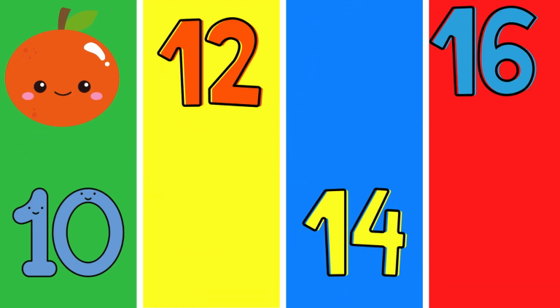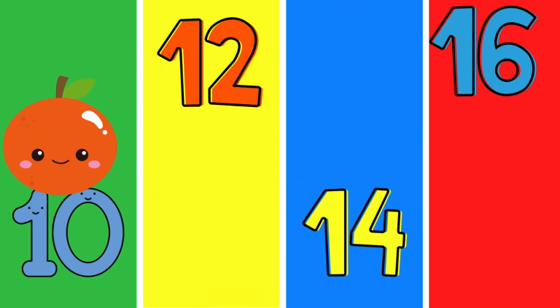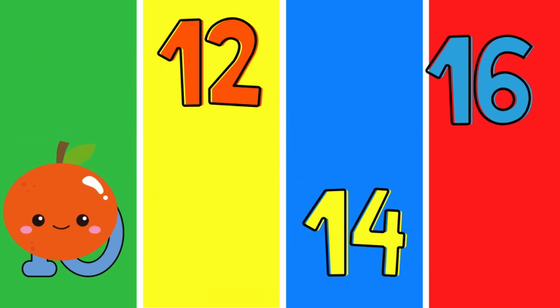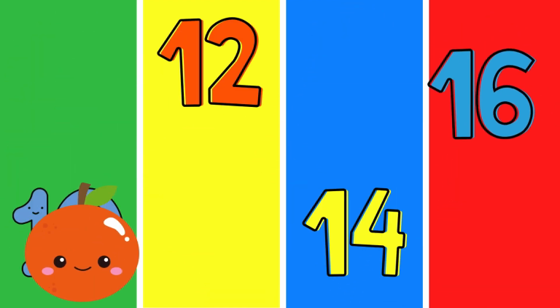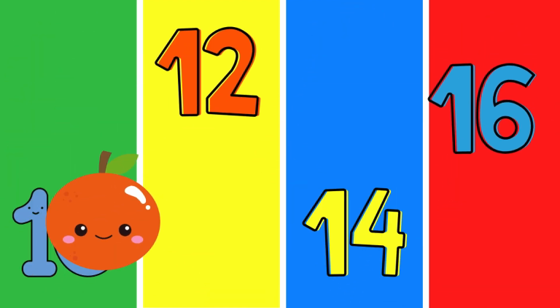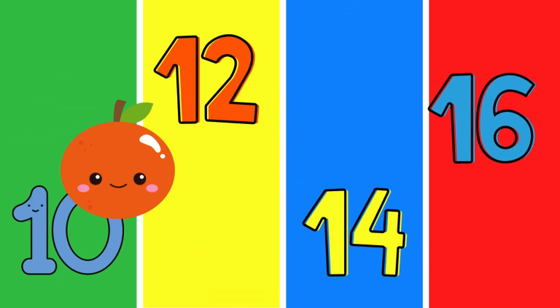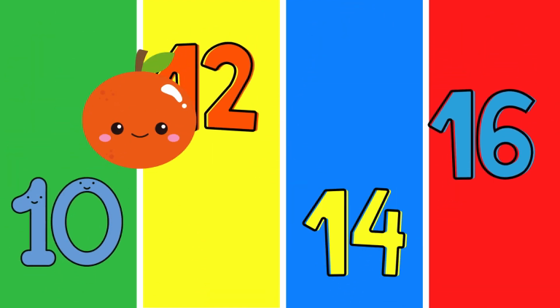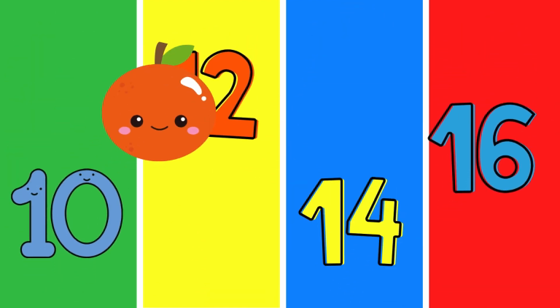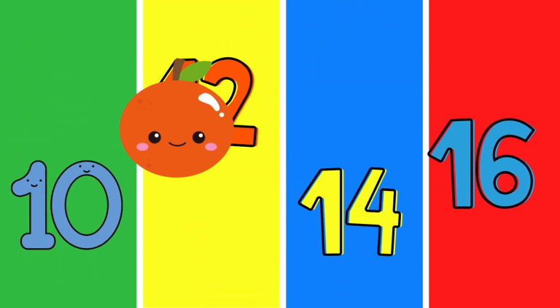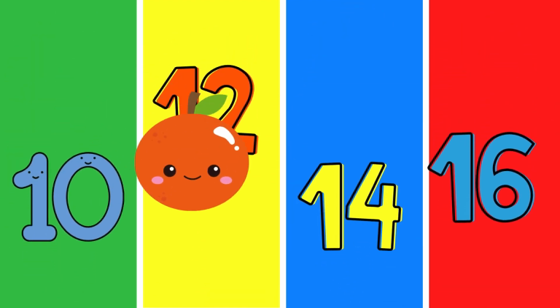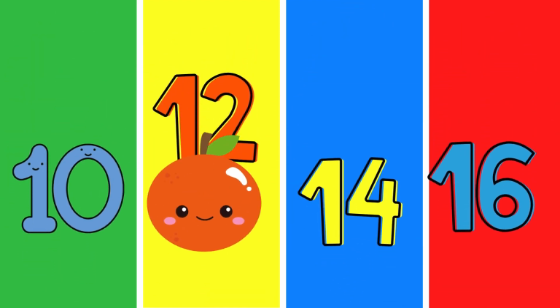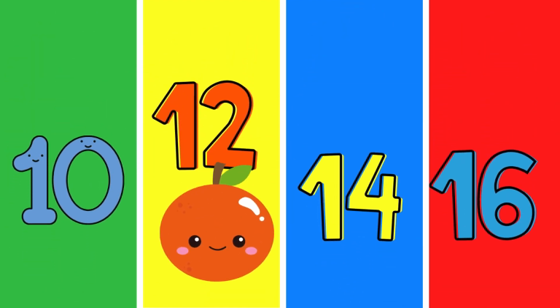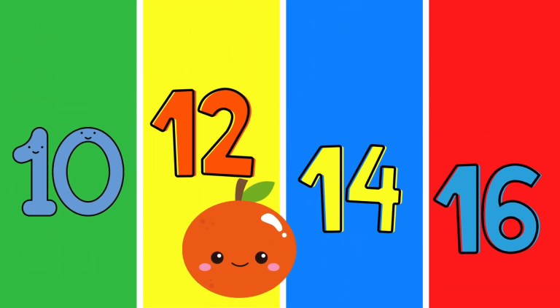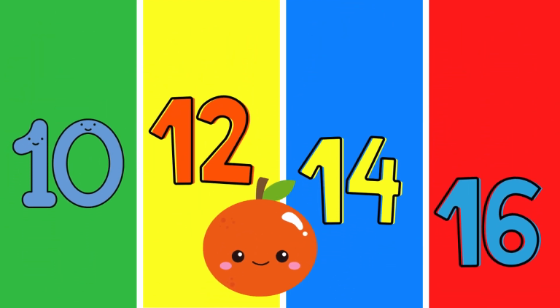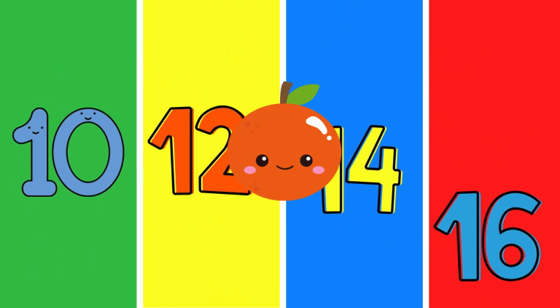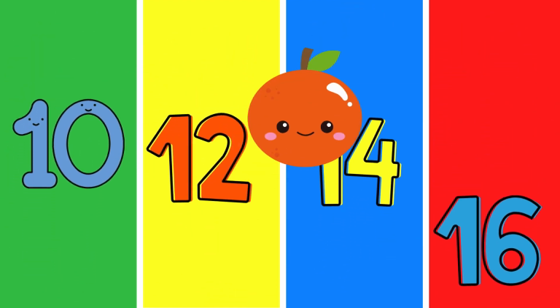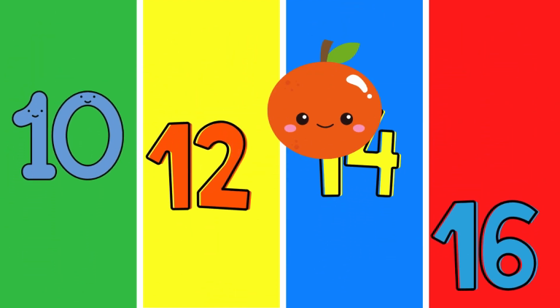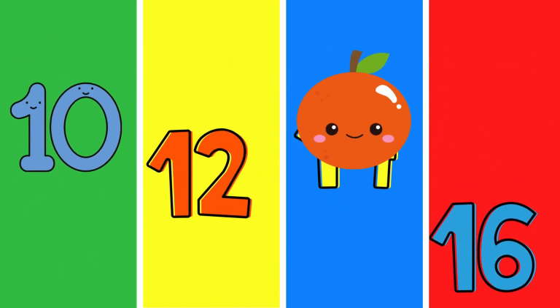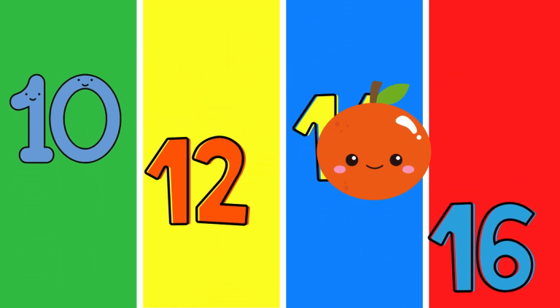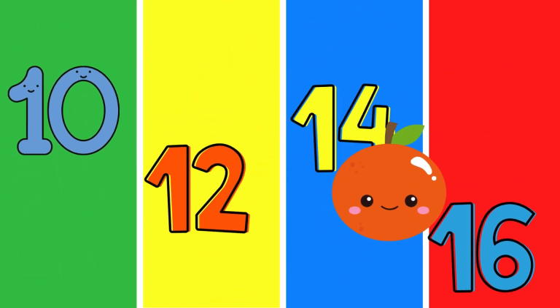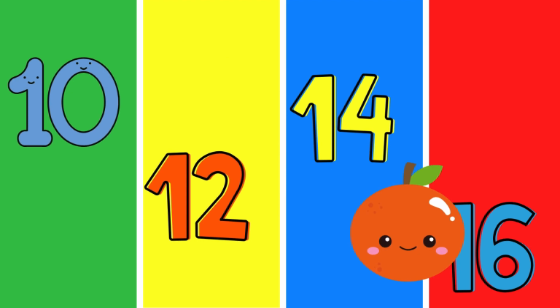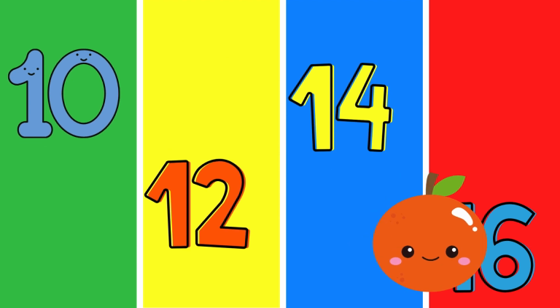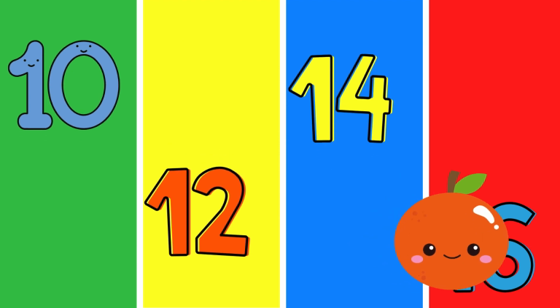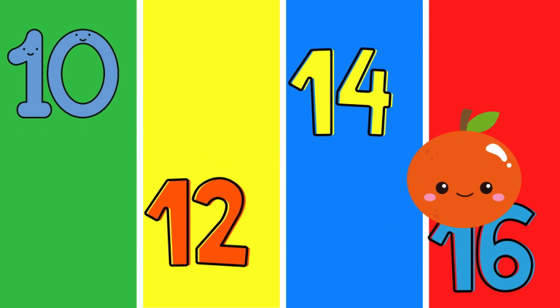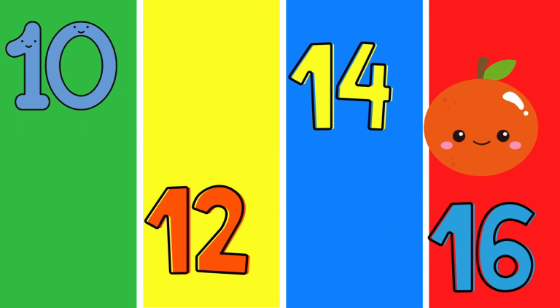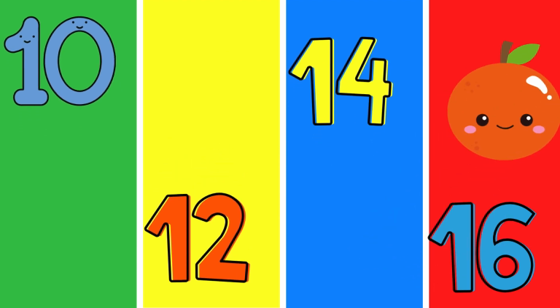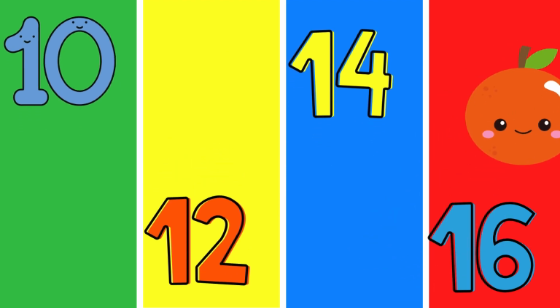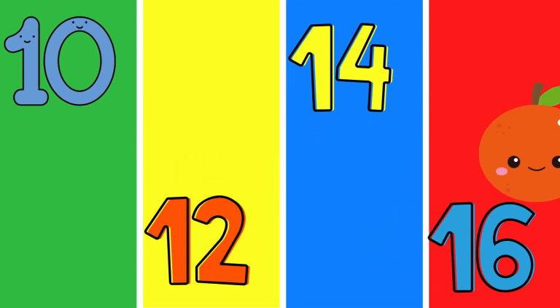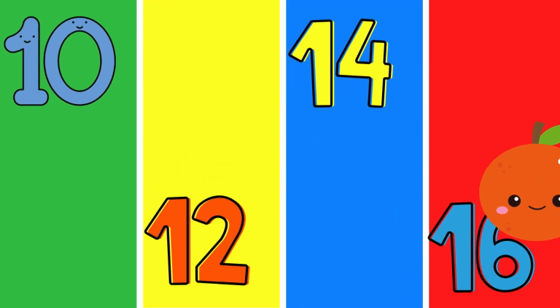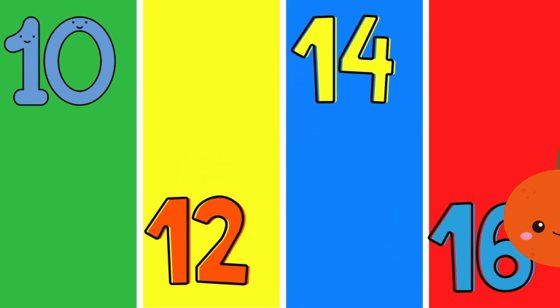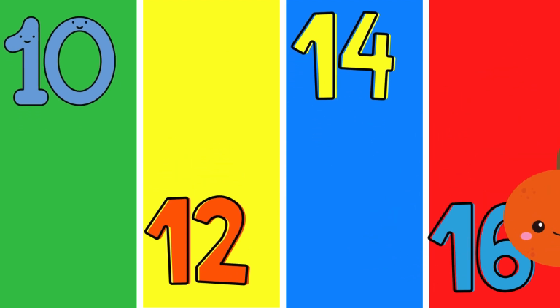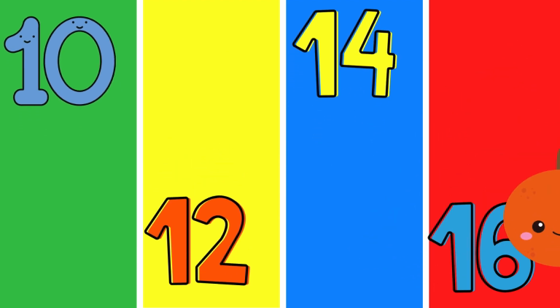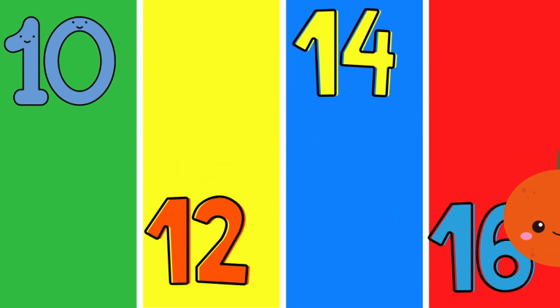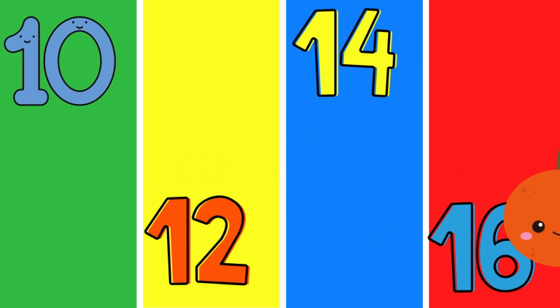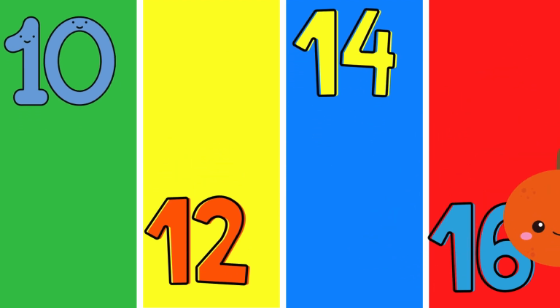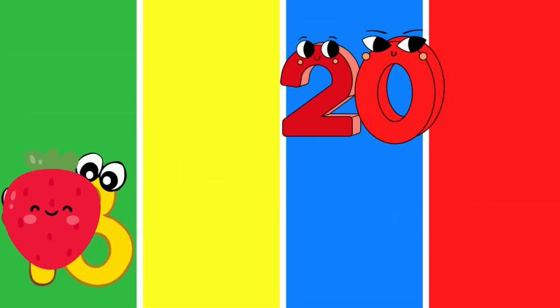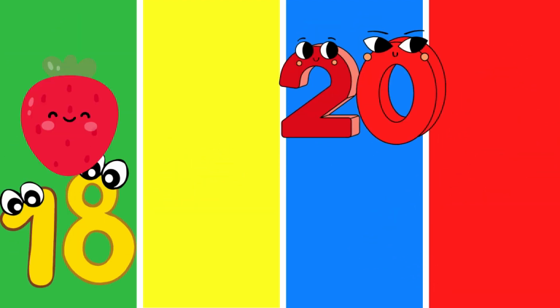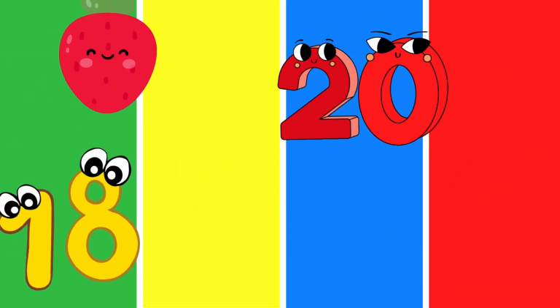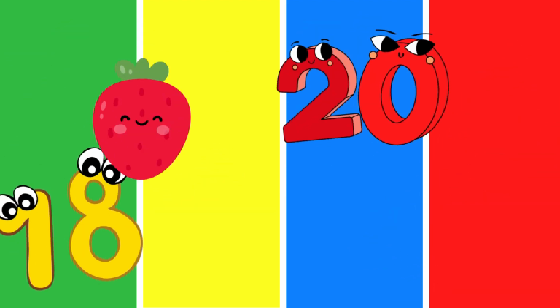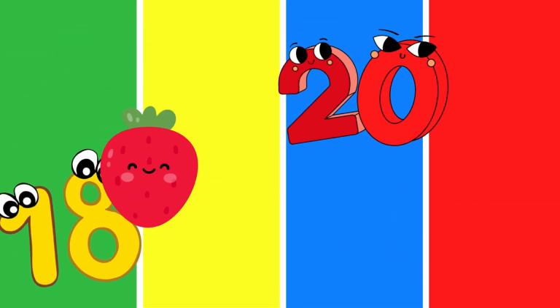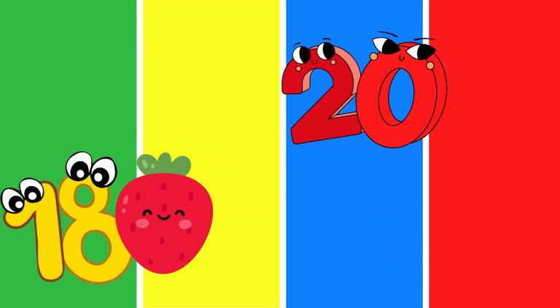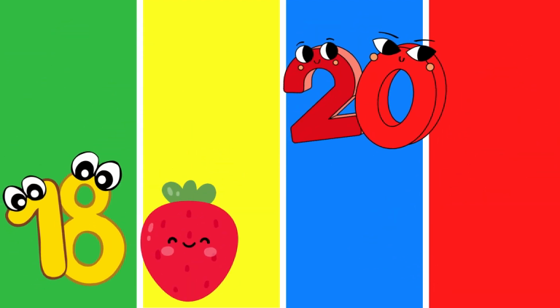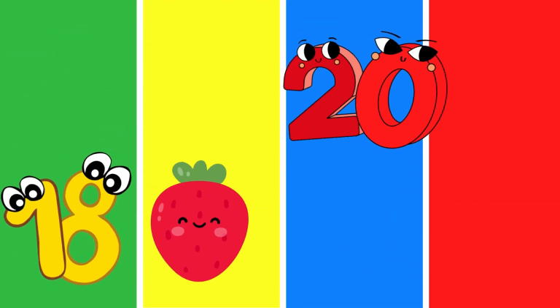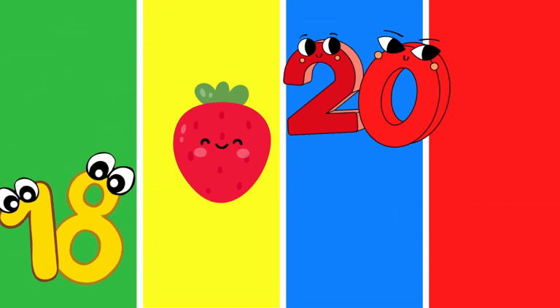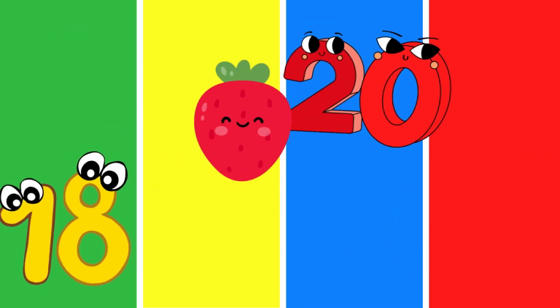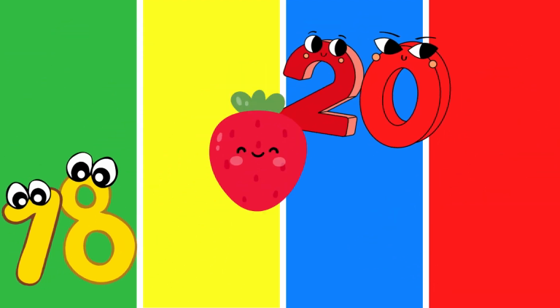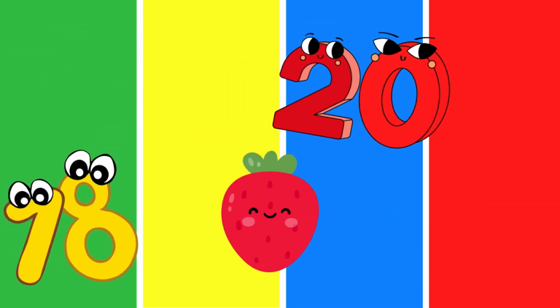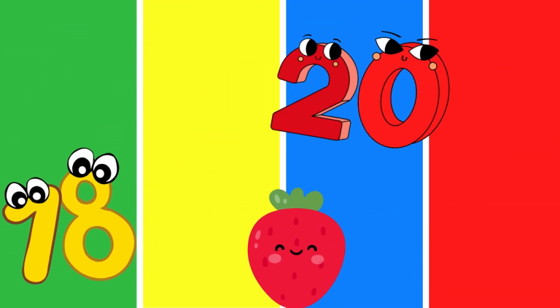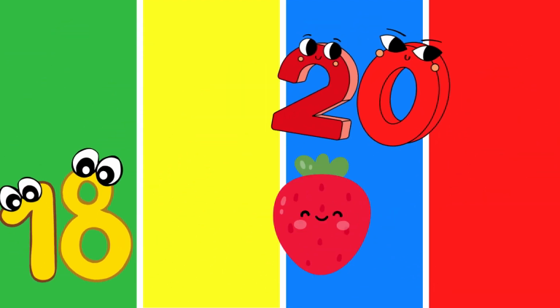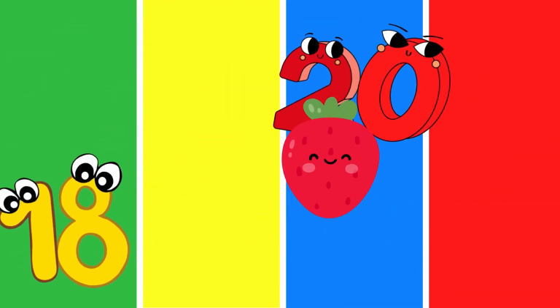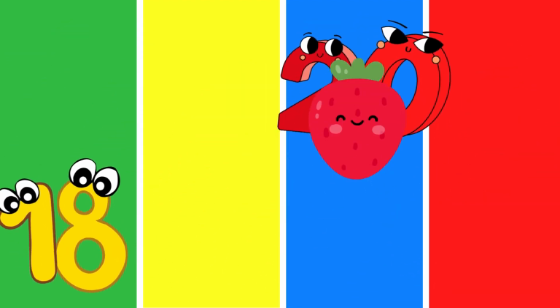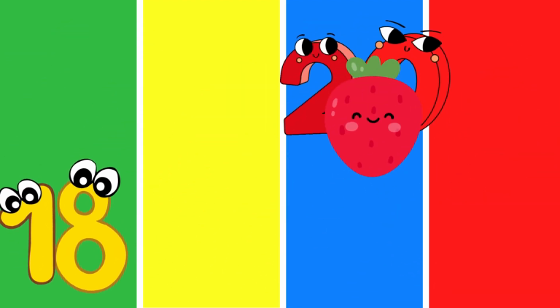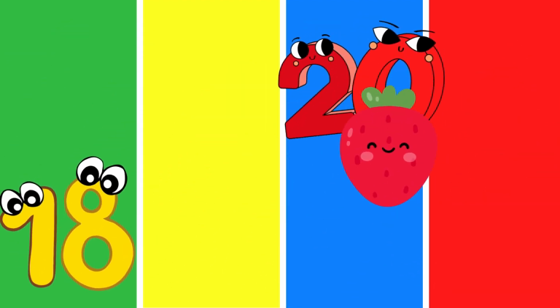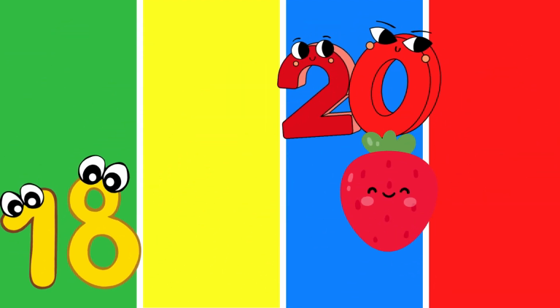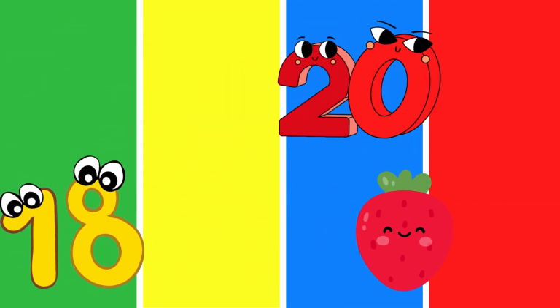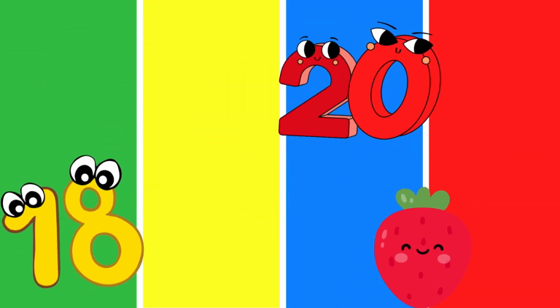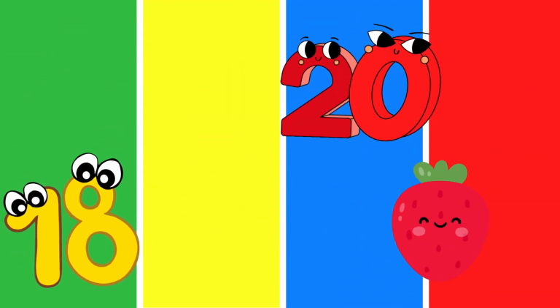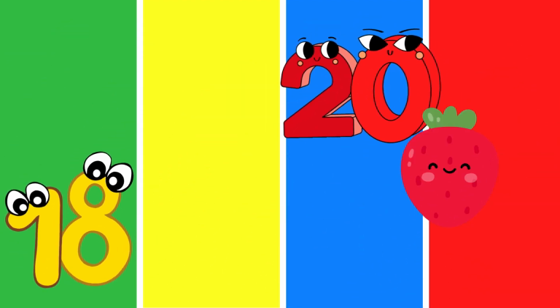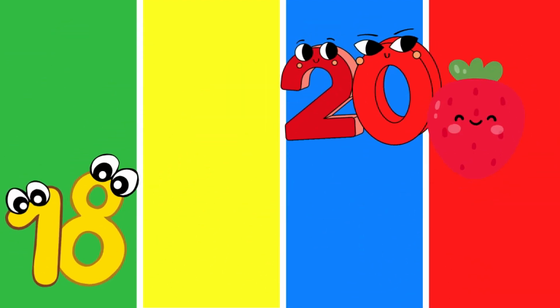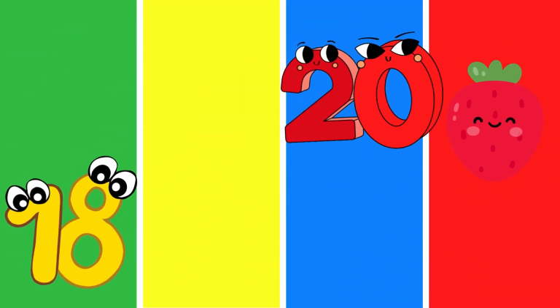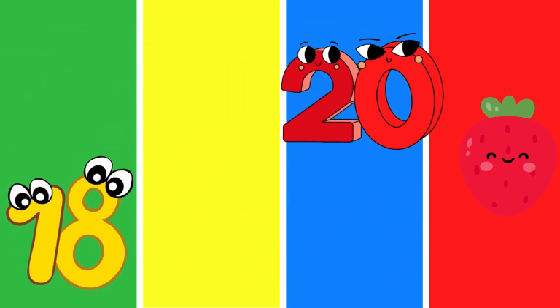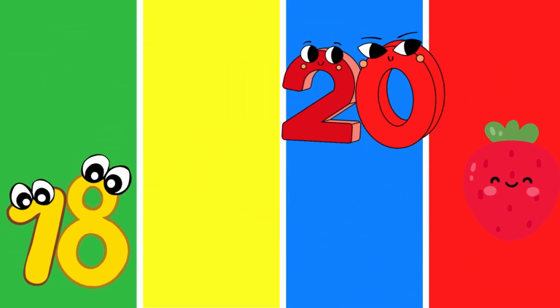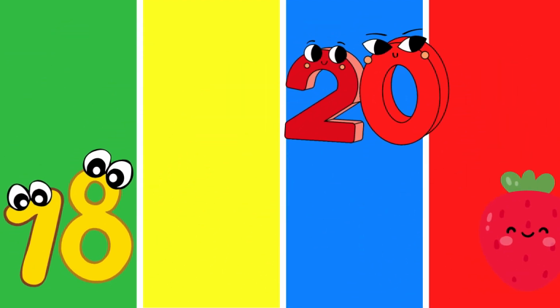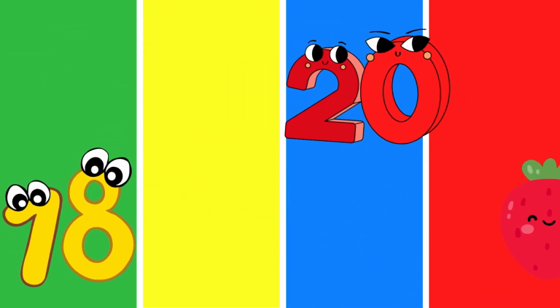Ten, twelve, fourteen, sixteen, can you feel the rhythm? Eighteen, twenty, let's dance.